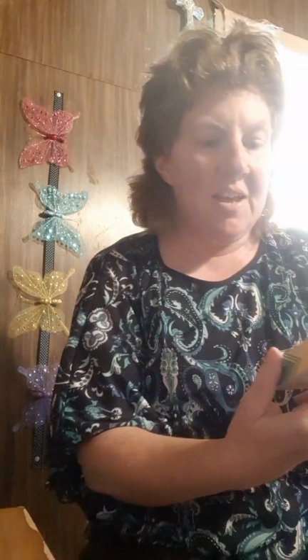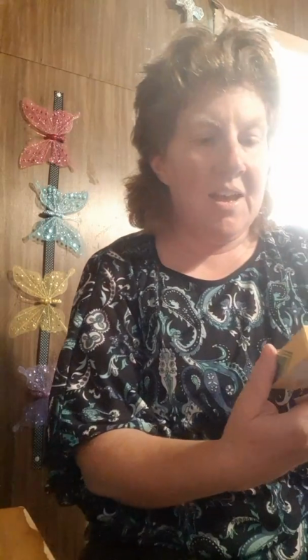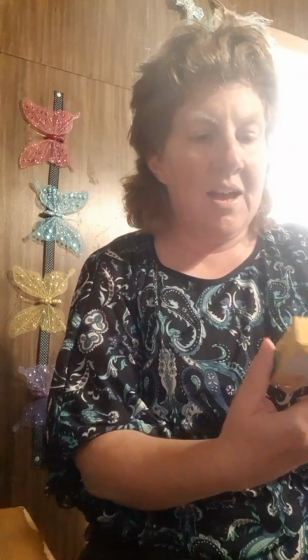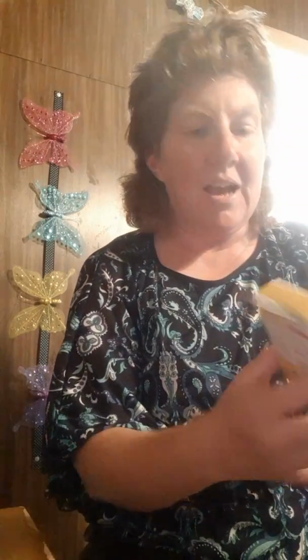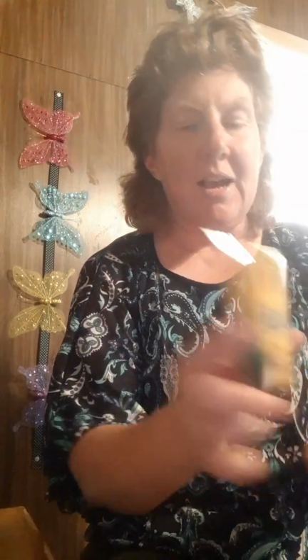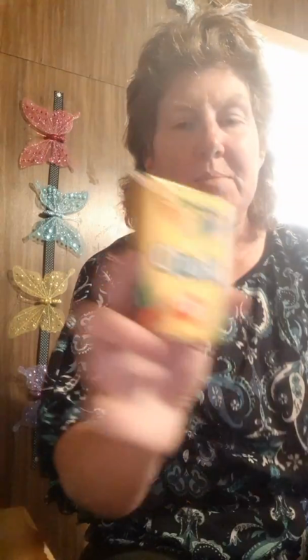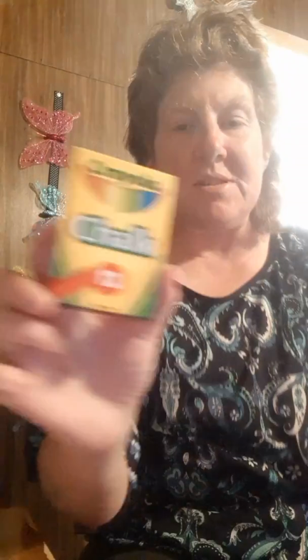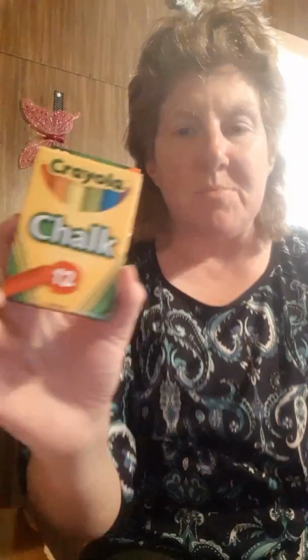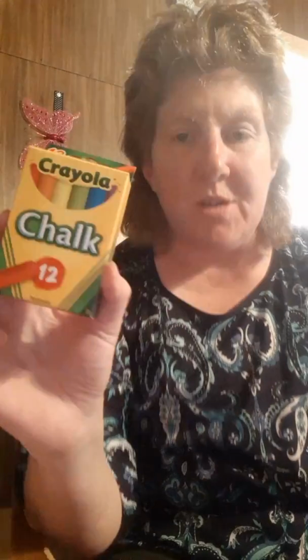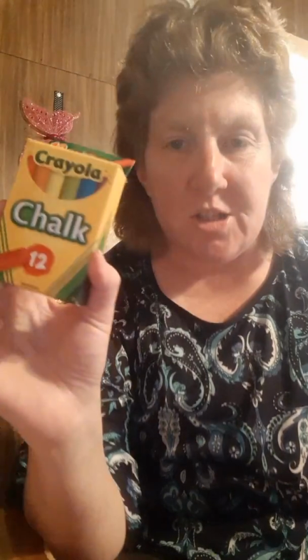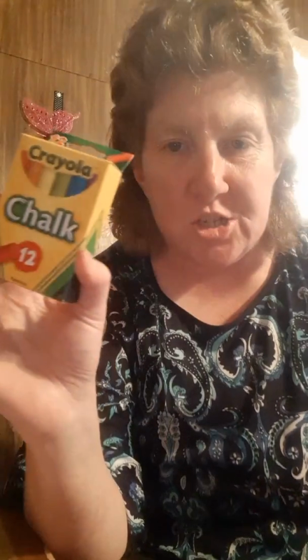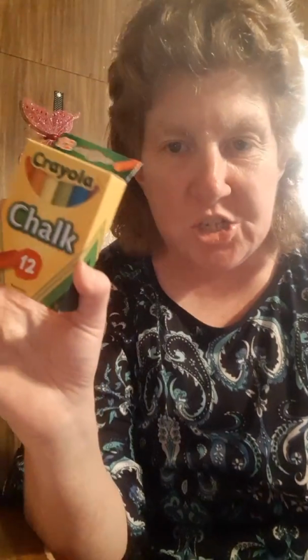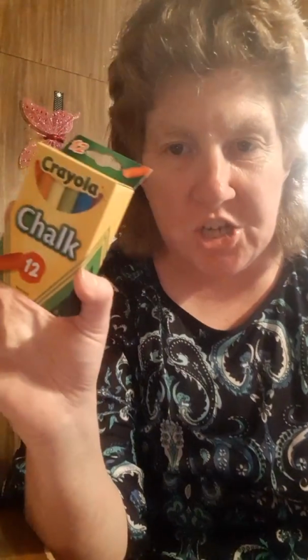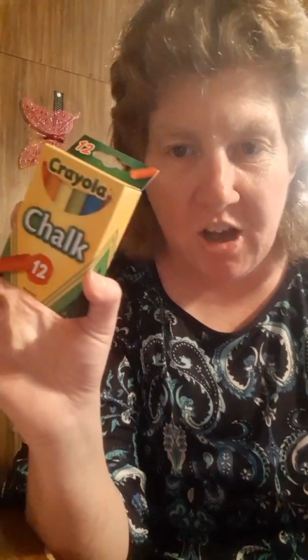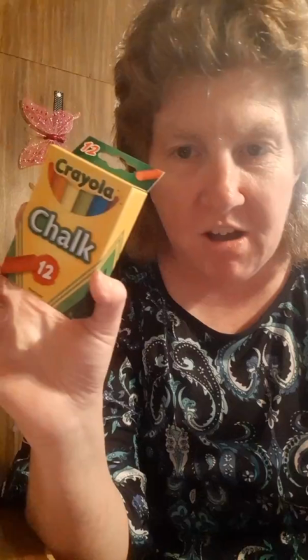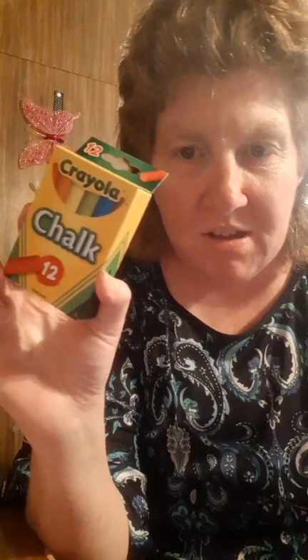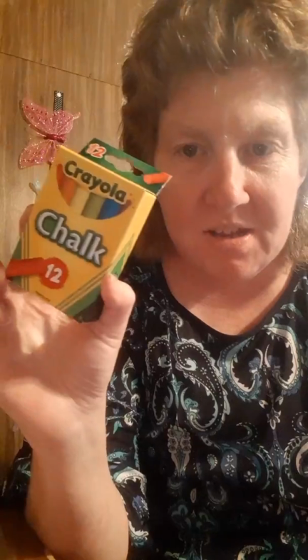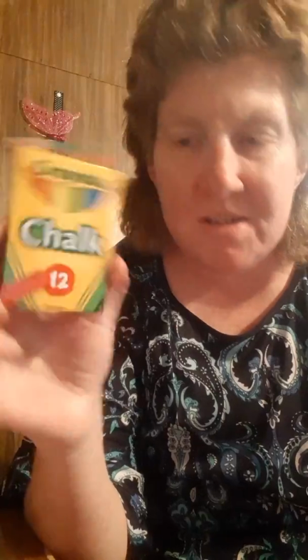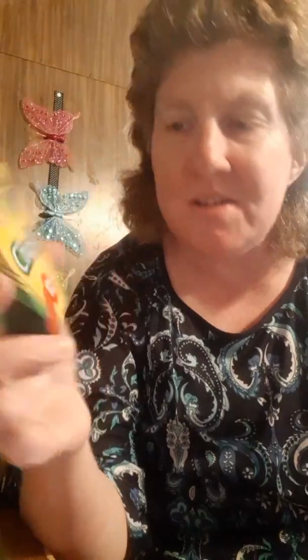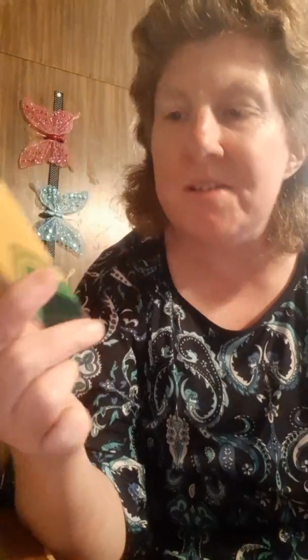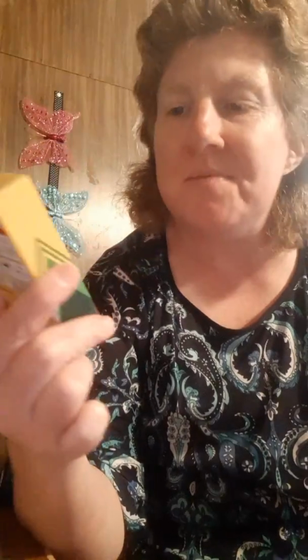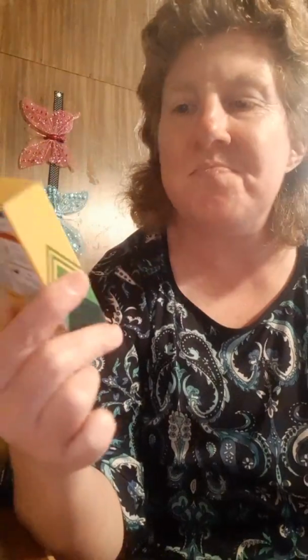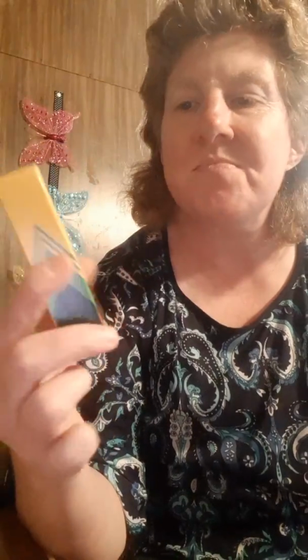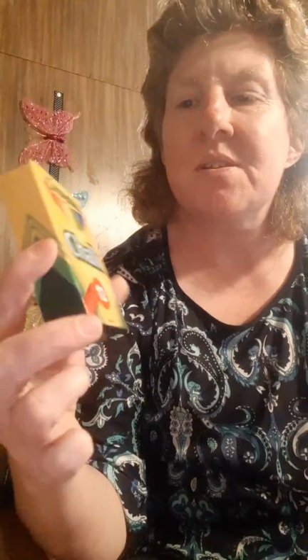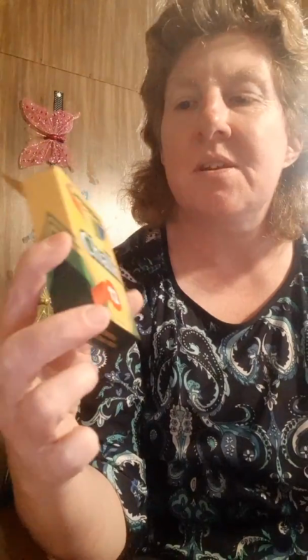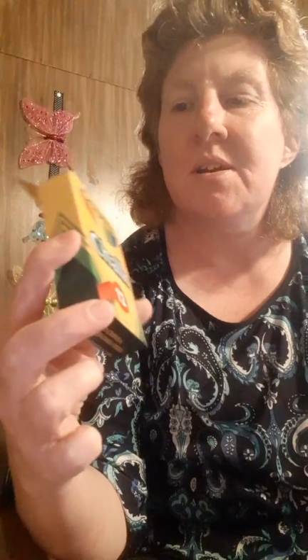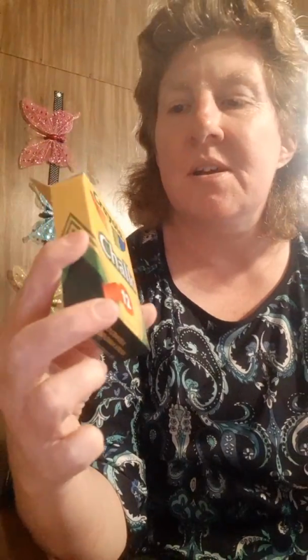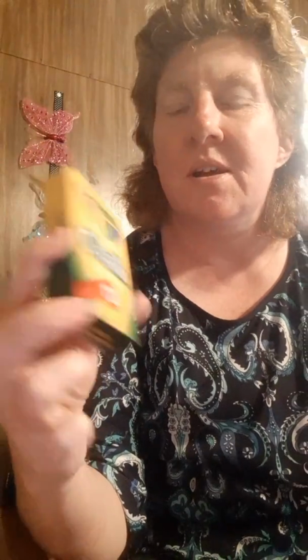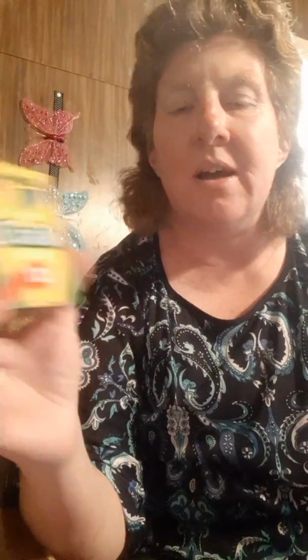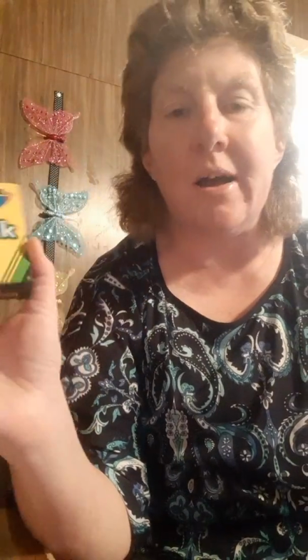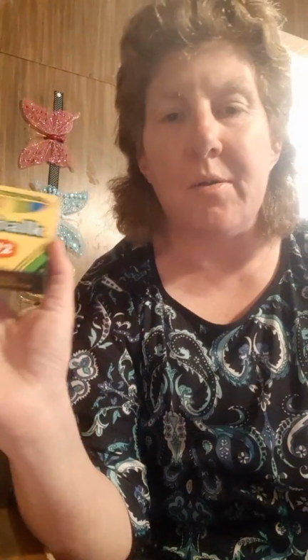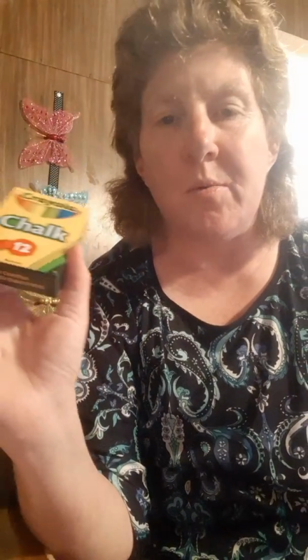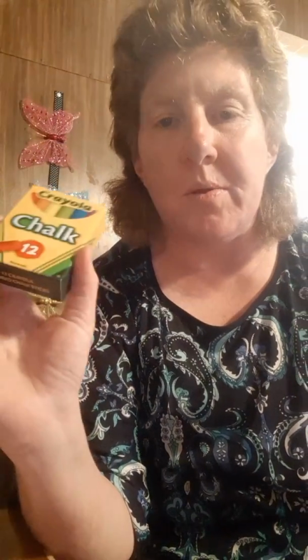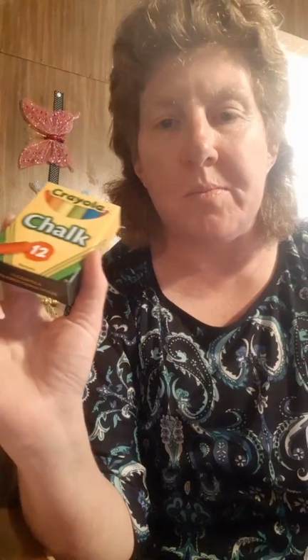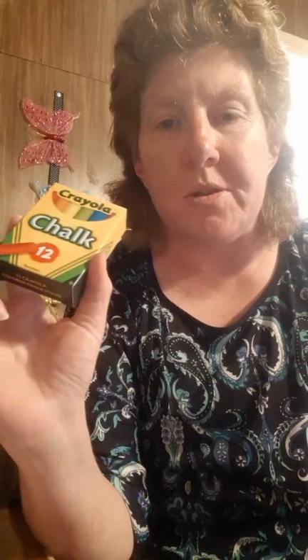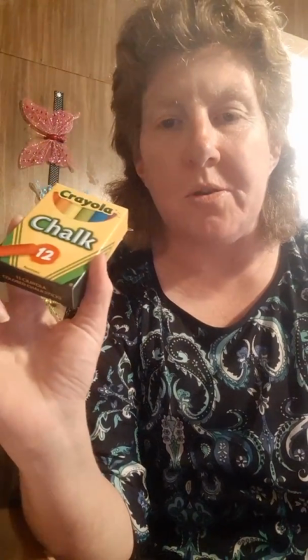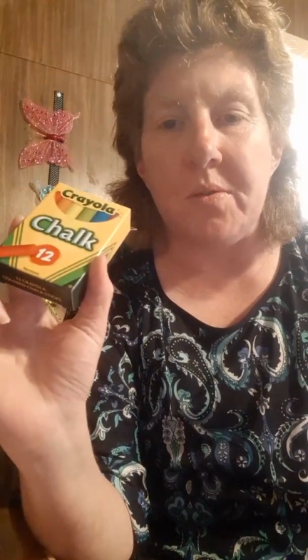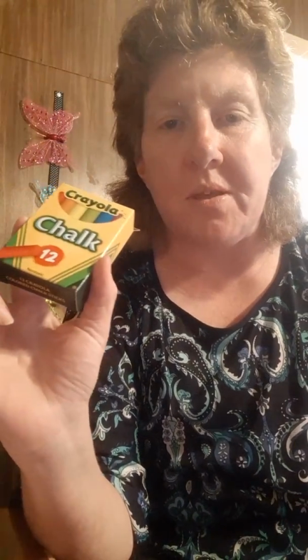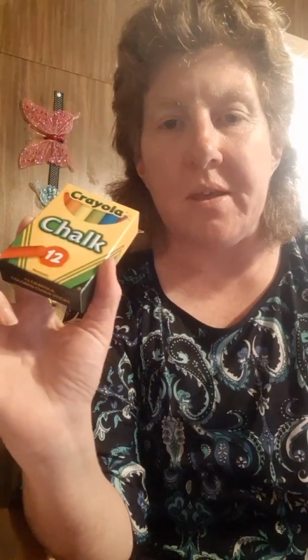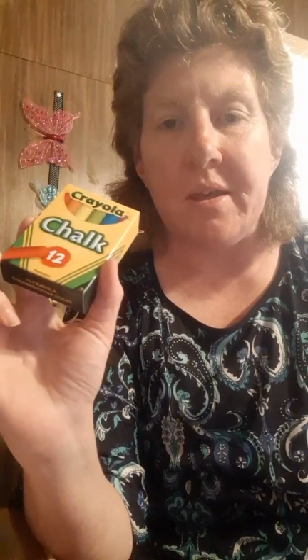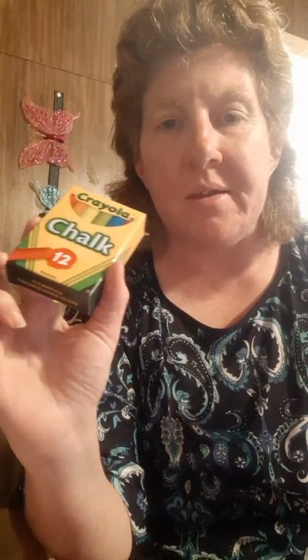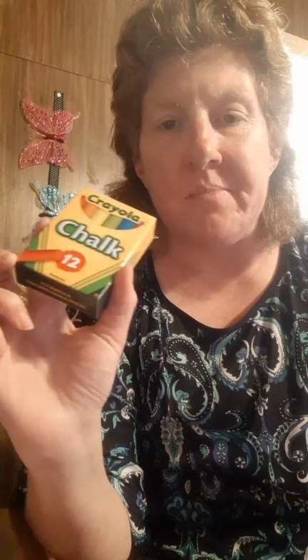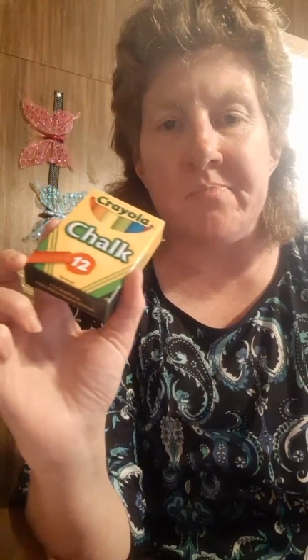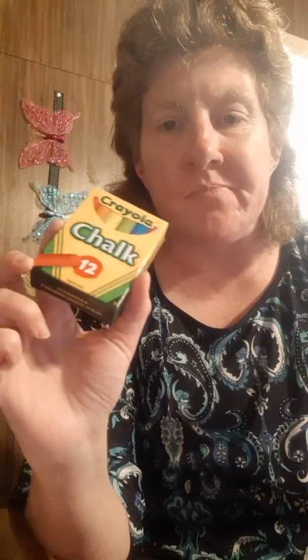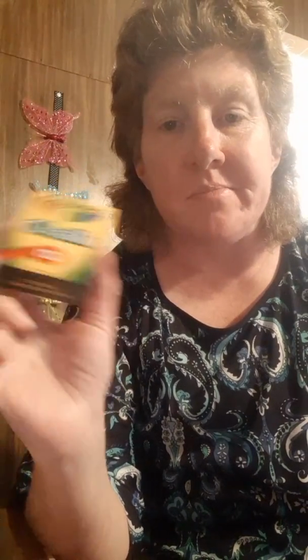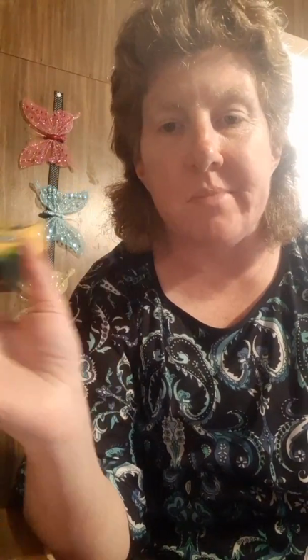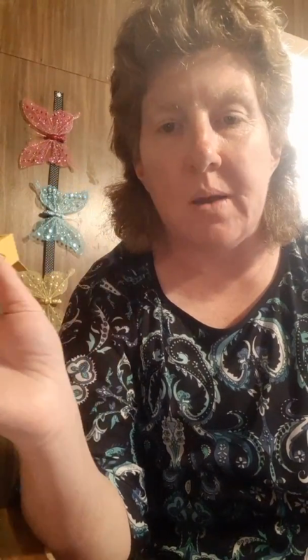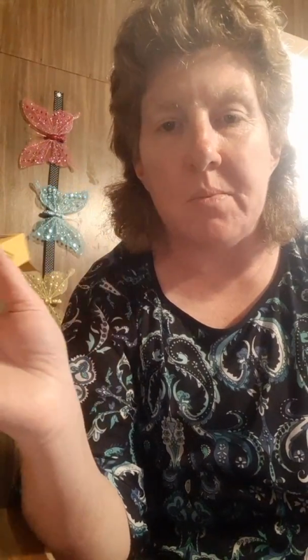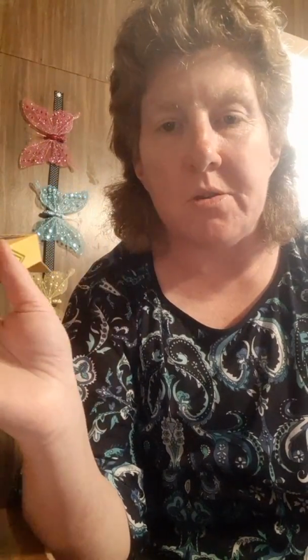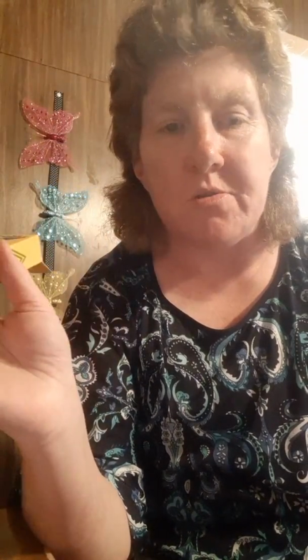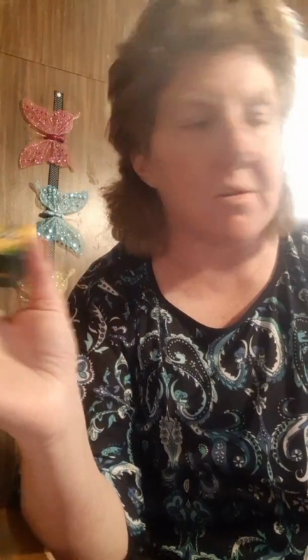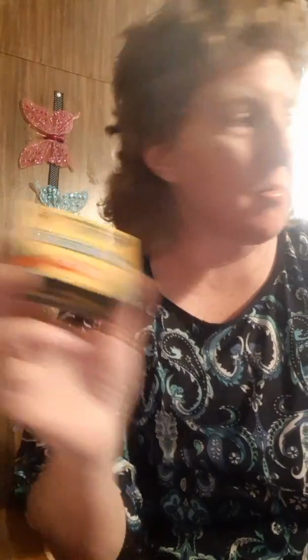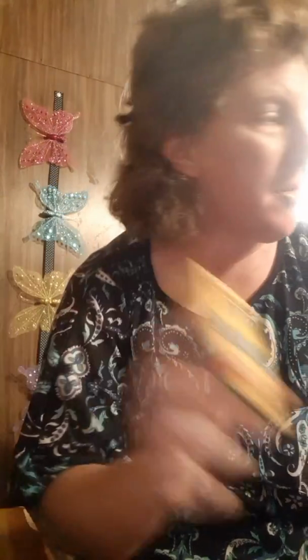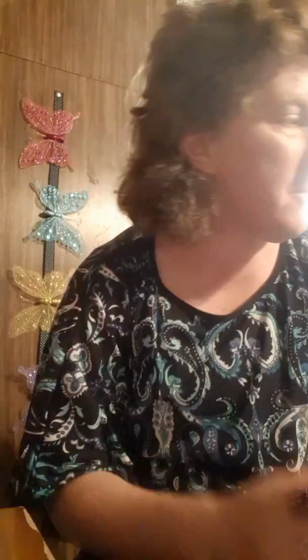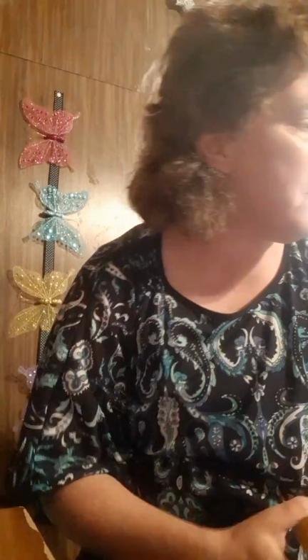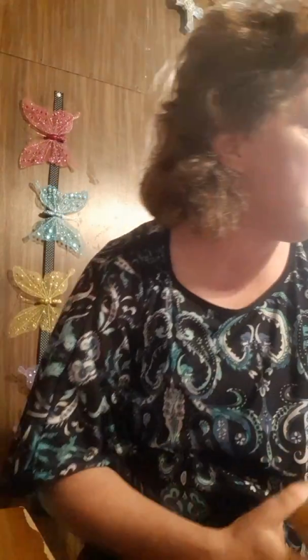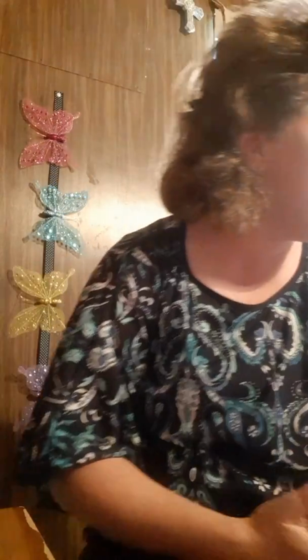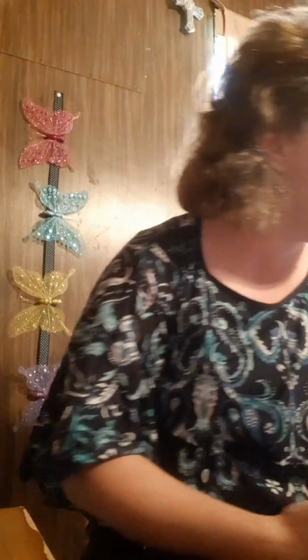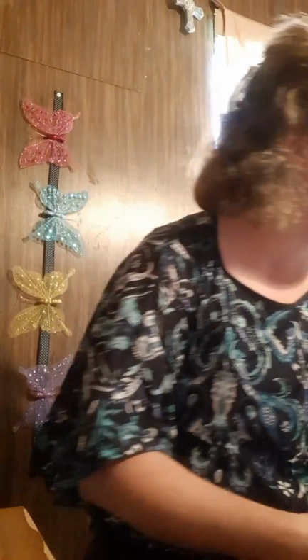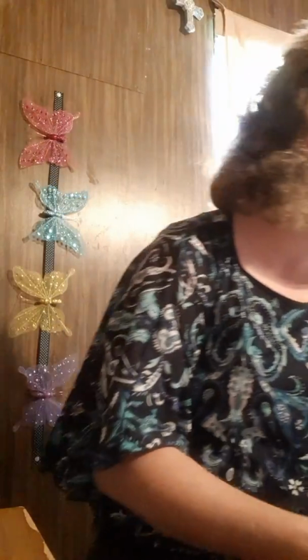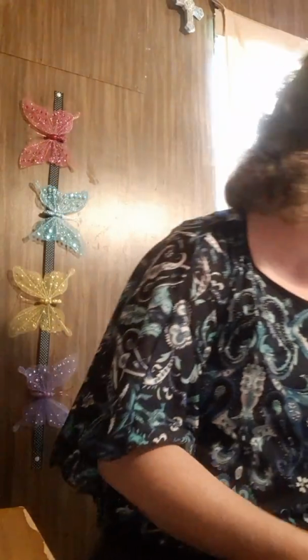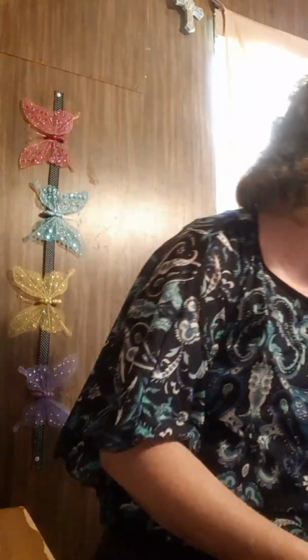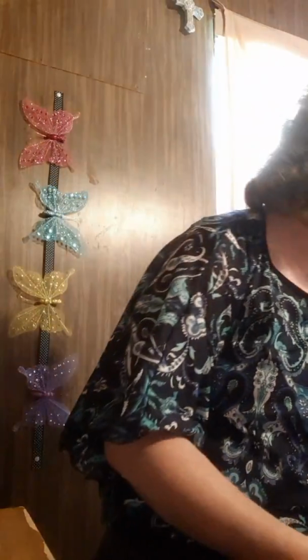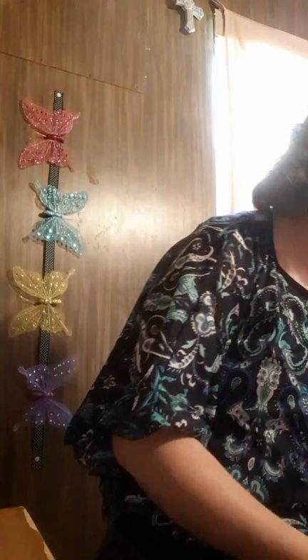I got me some colored chalk. I don't know what I'm gonna do with it yet — I'm gonna do something with it.